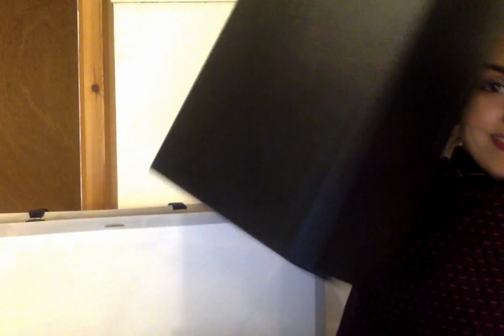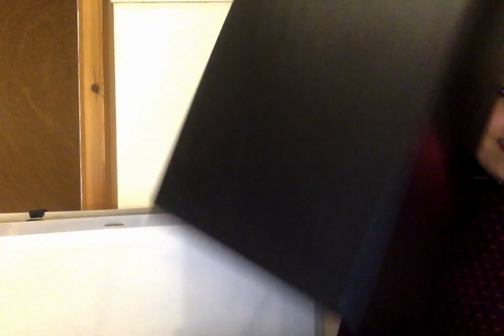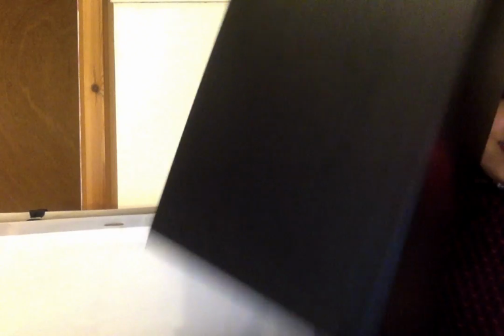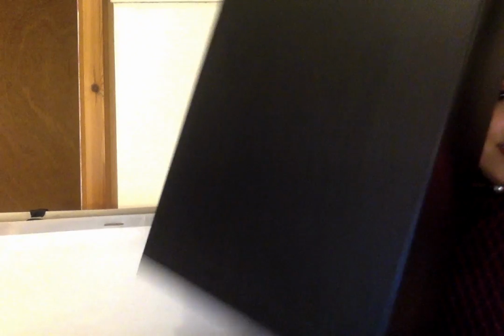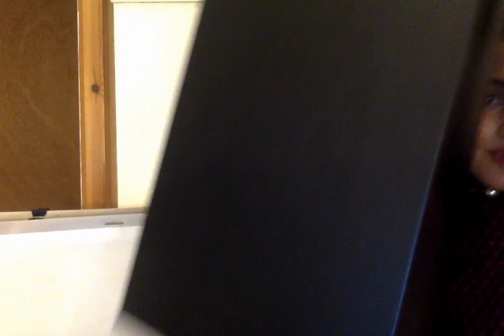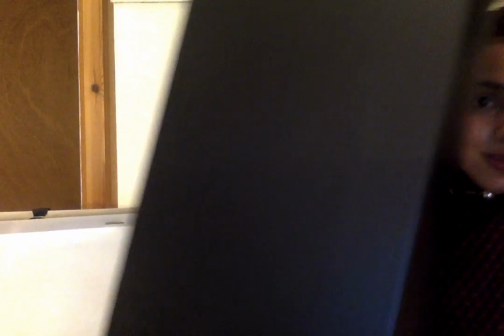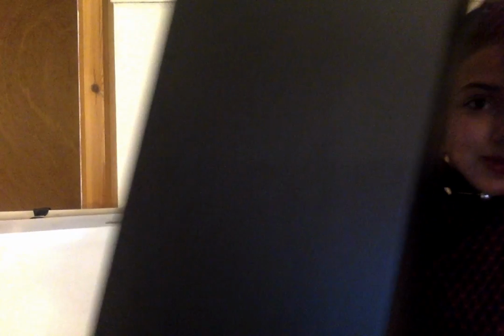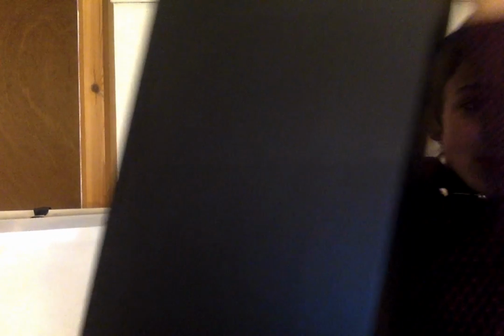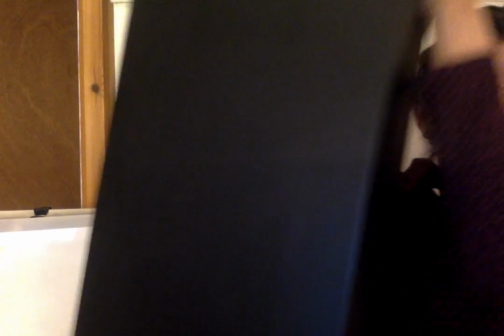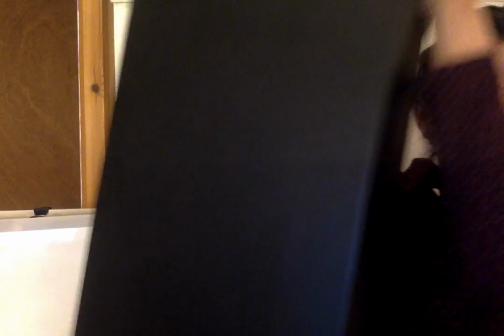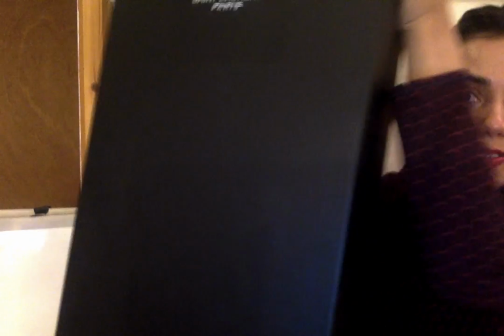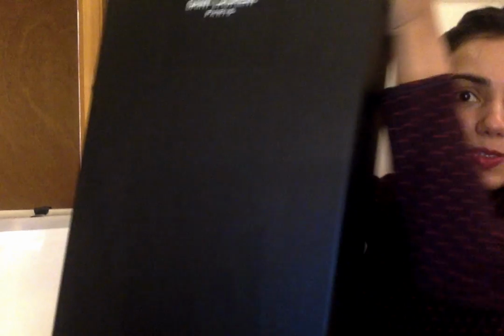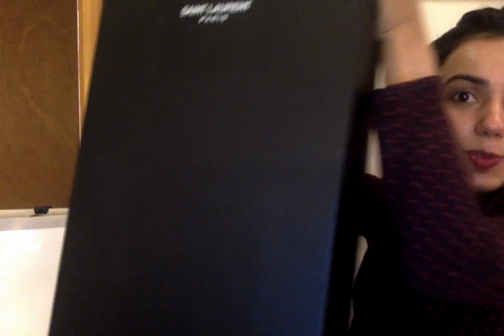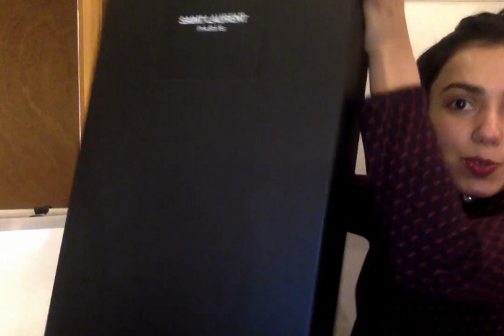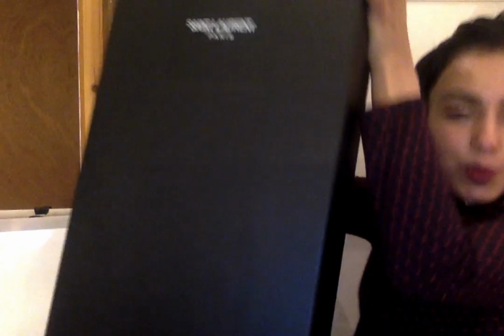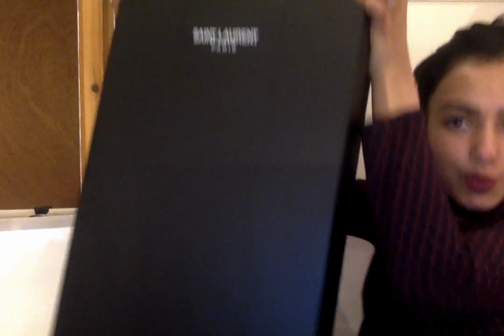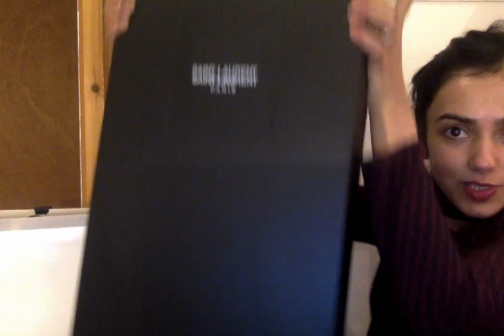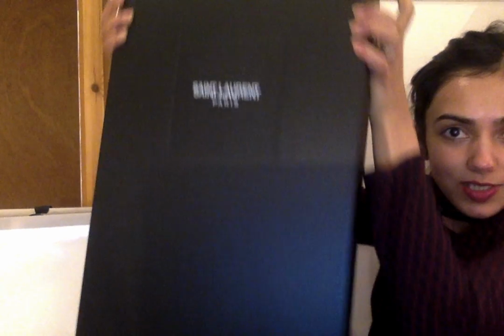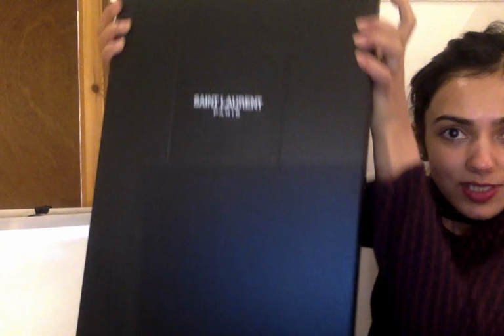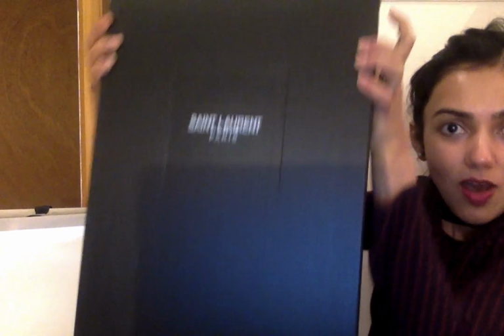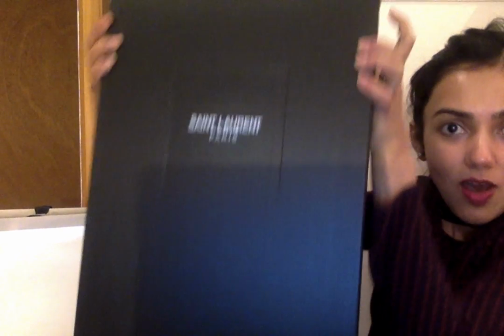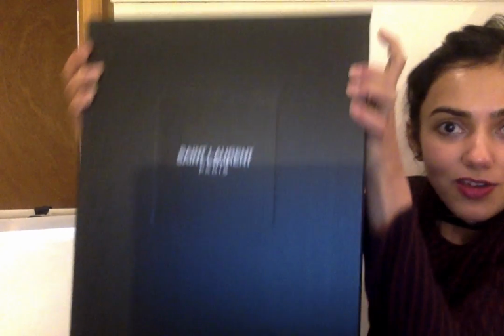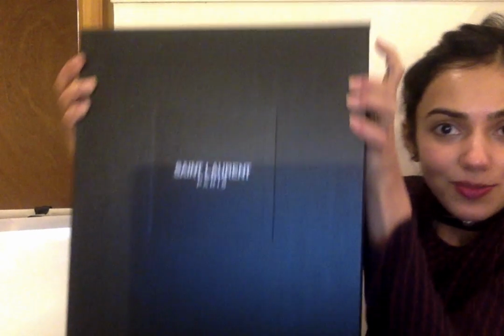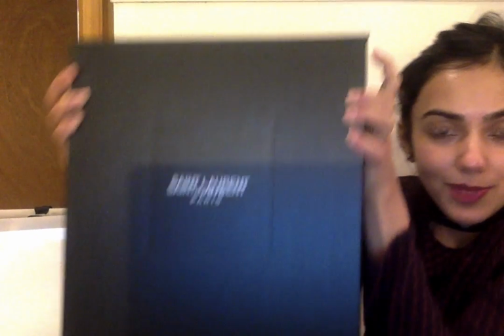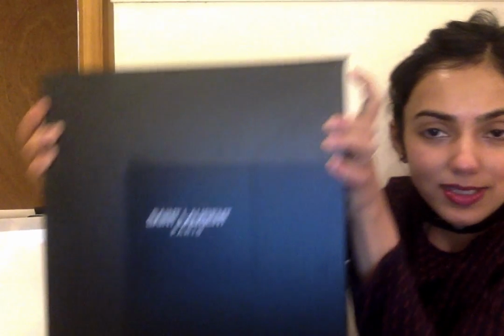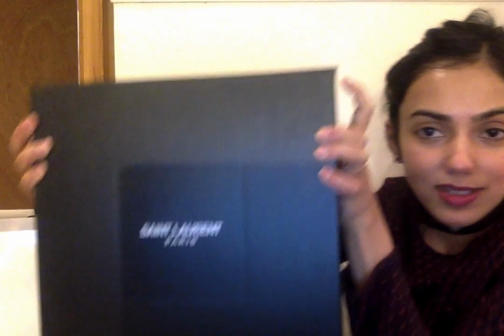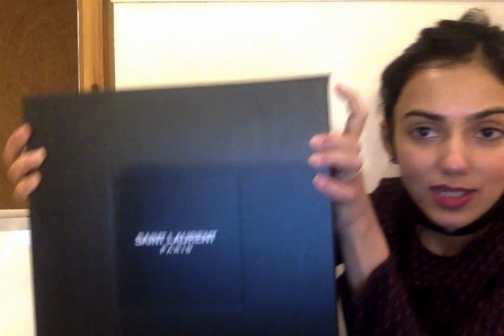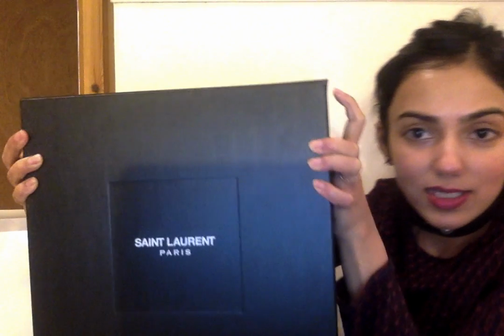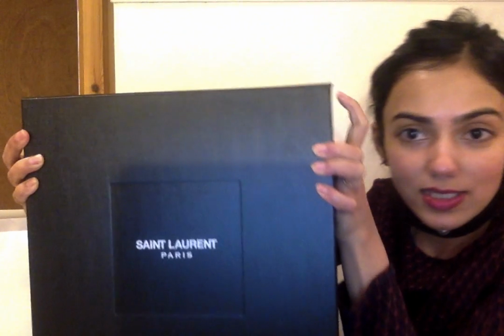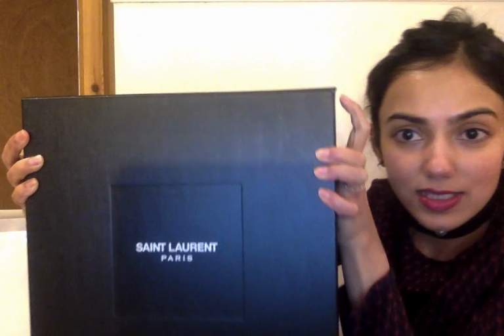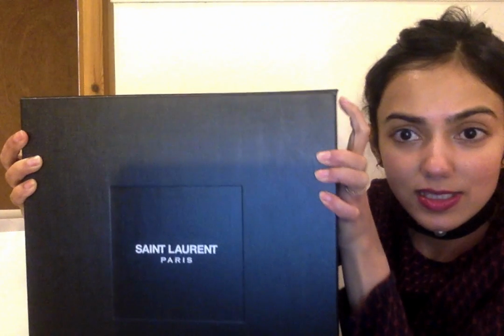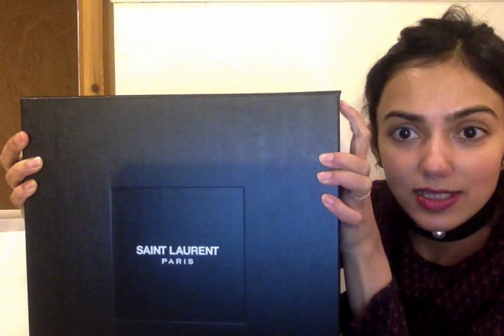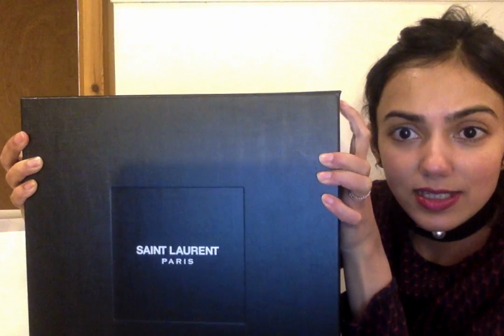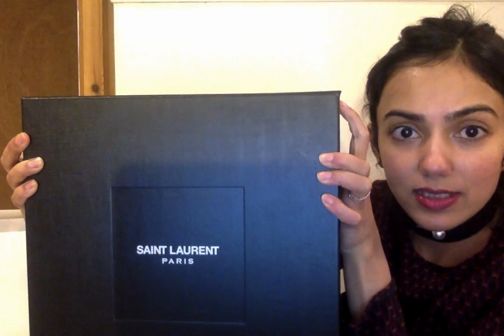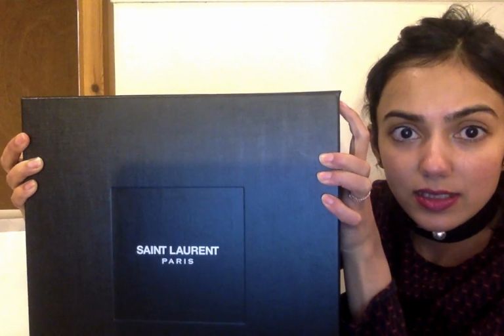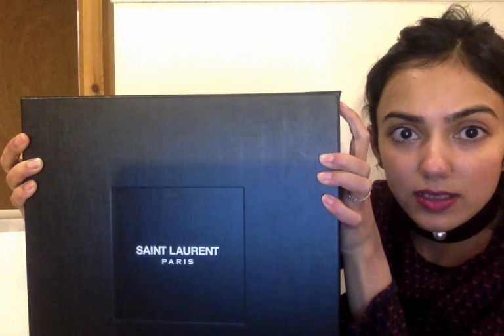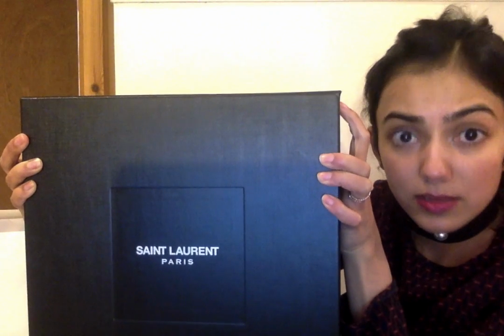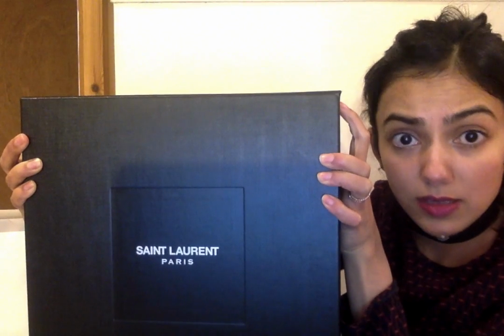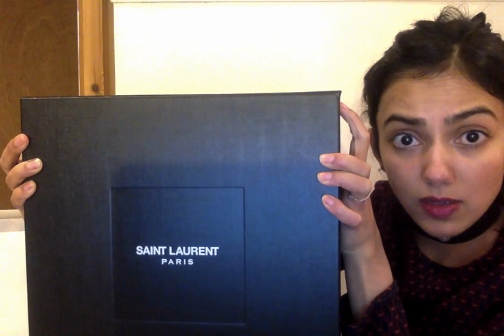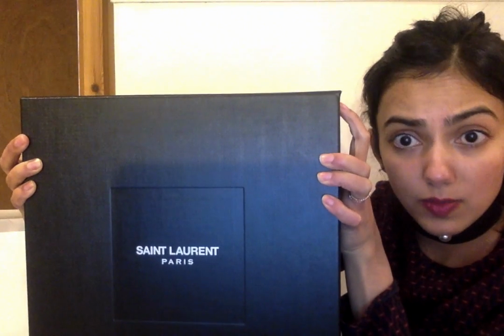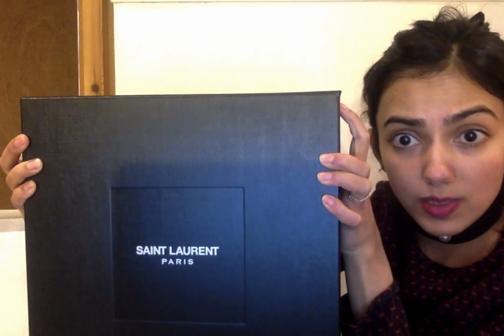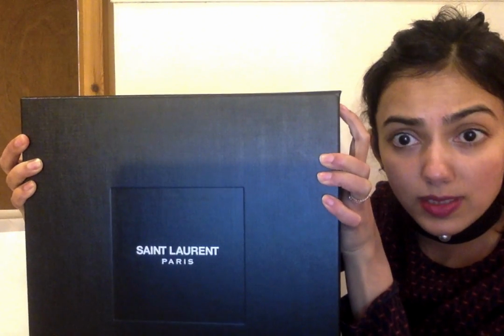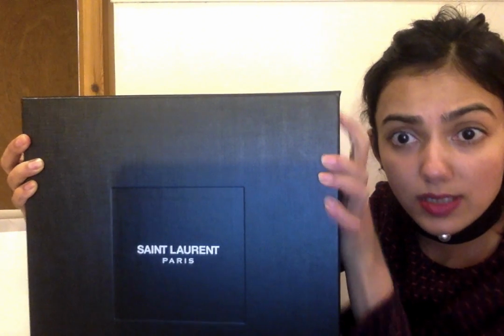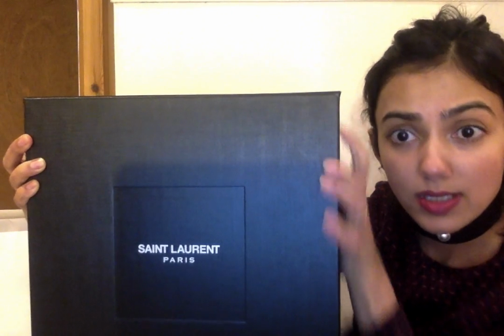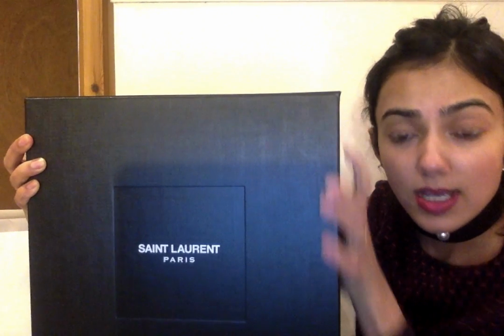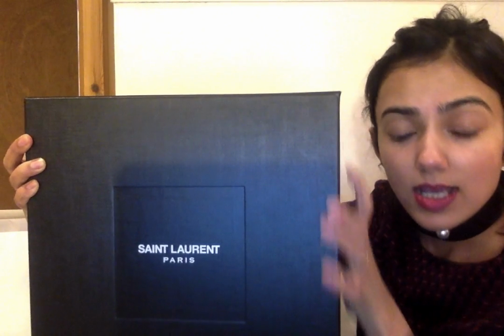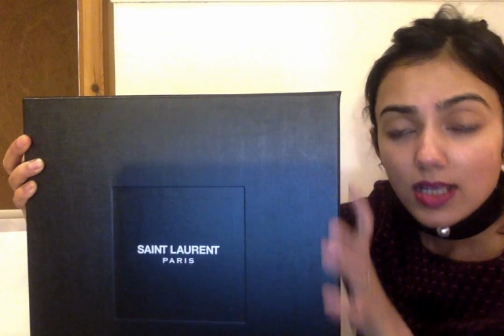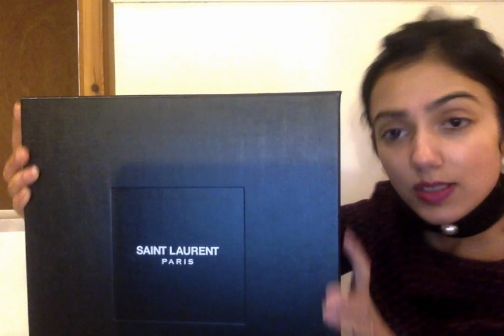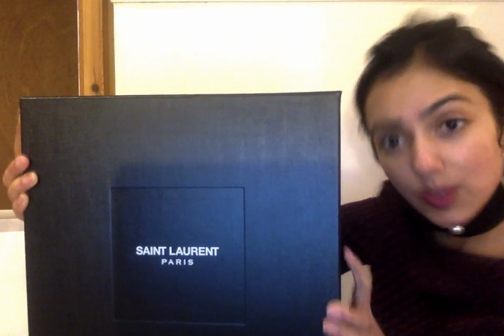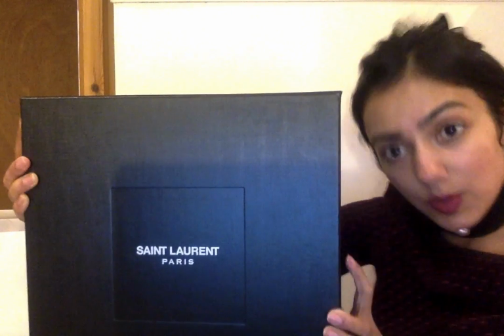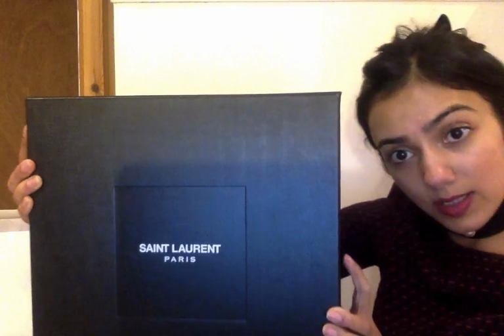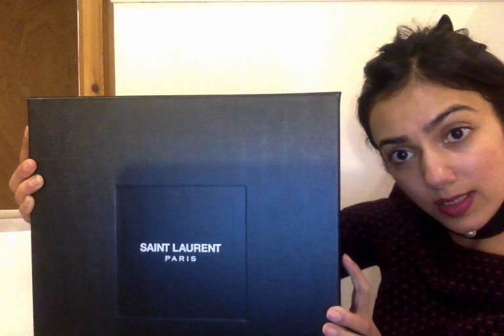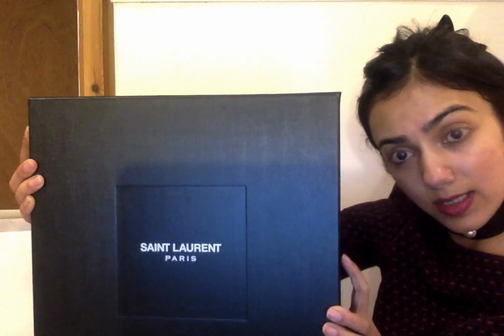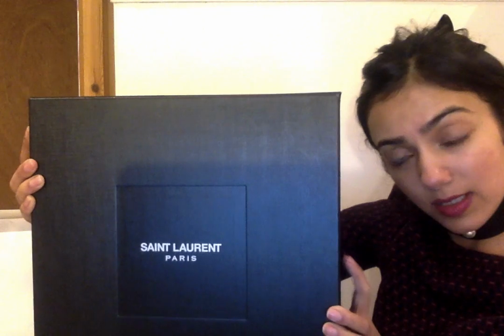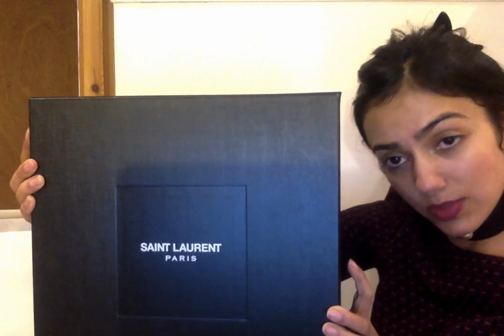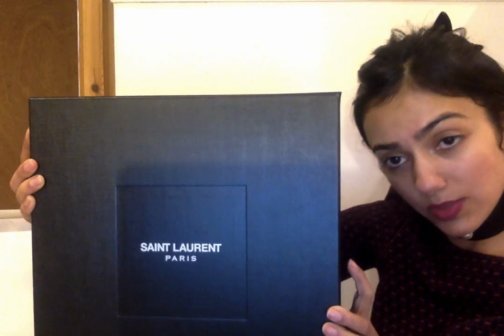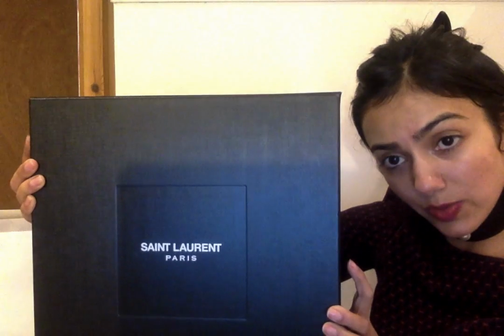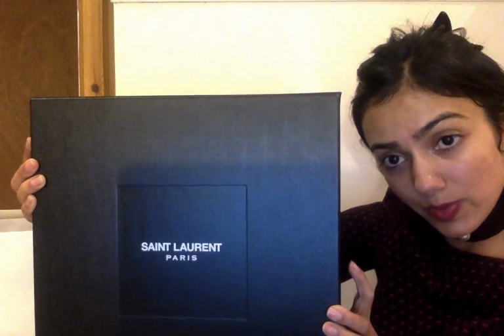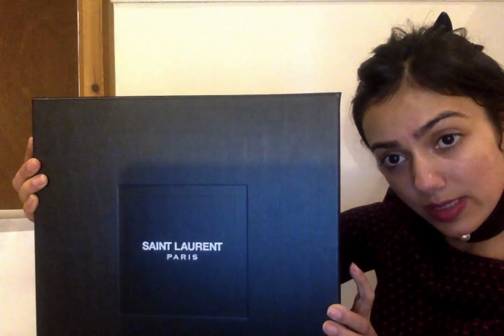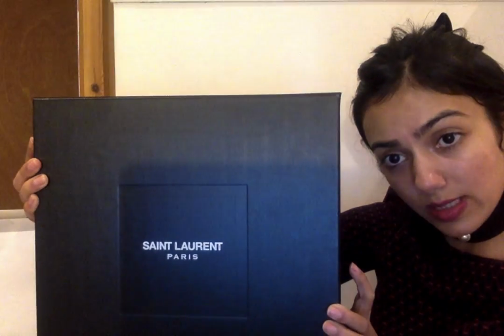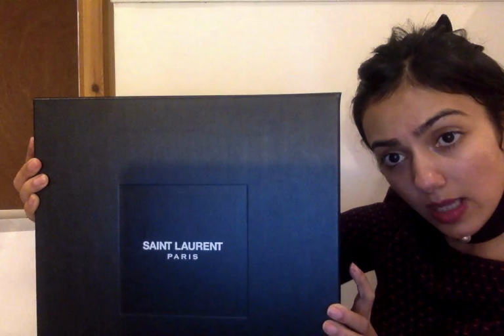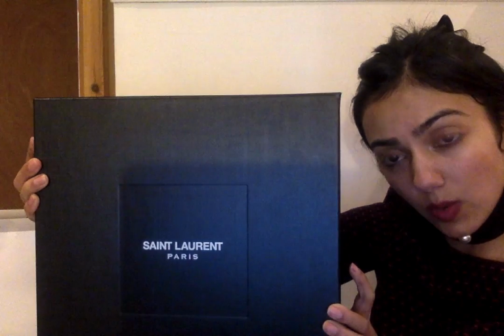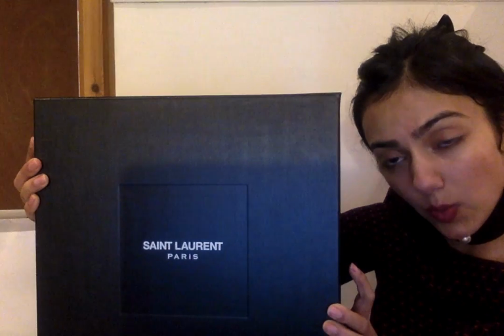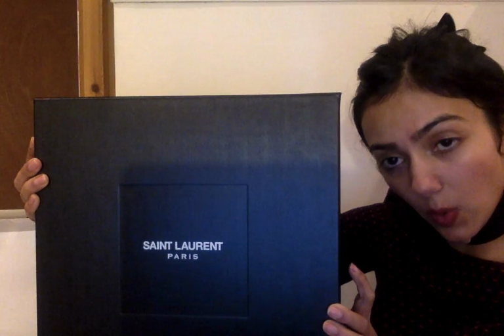Inside — no tissue paper because it's the outlet, but hey — there is this massive box. If you're a fashion lover, just looking at this matte box you will know what this is. It's so huge, it is half my size. This is from Saint Laurent.